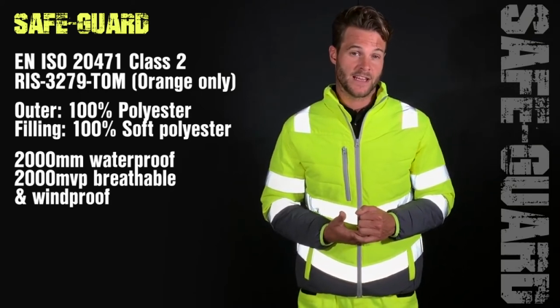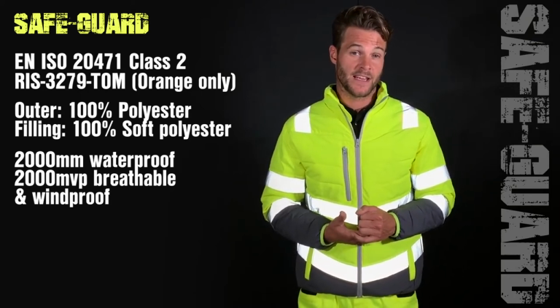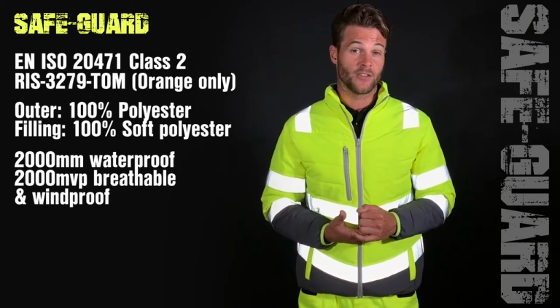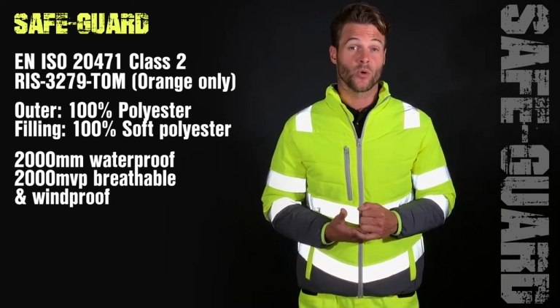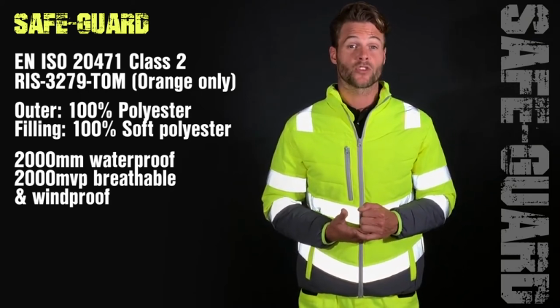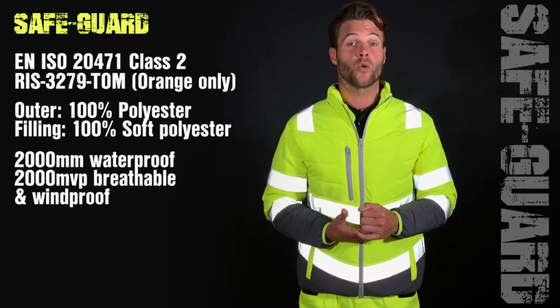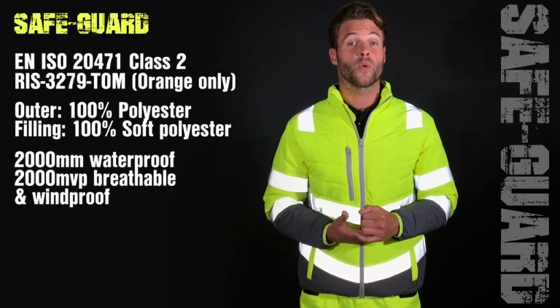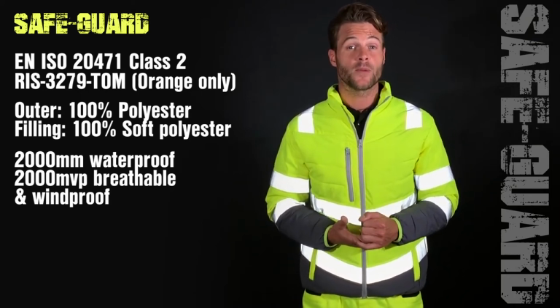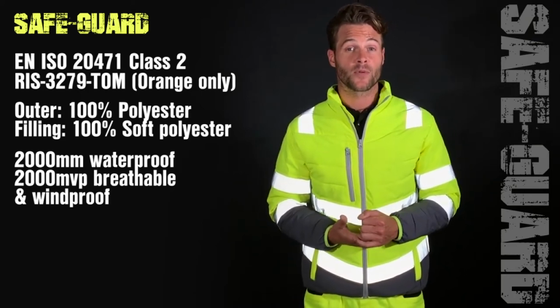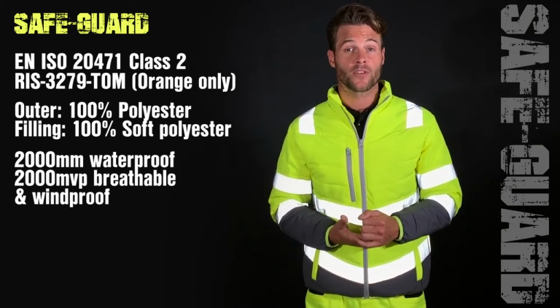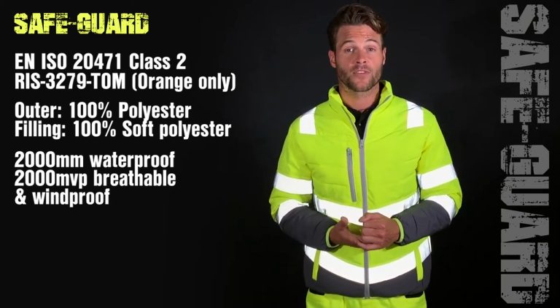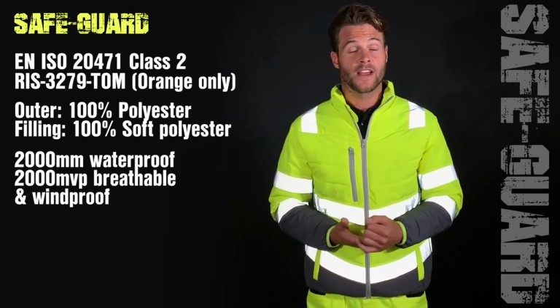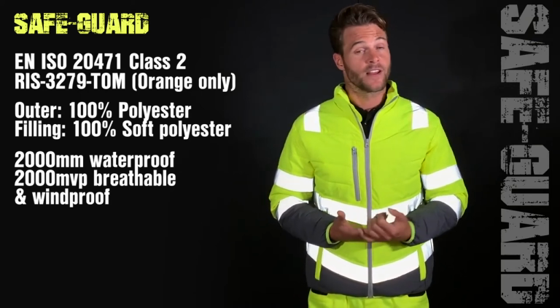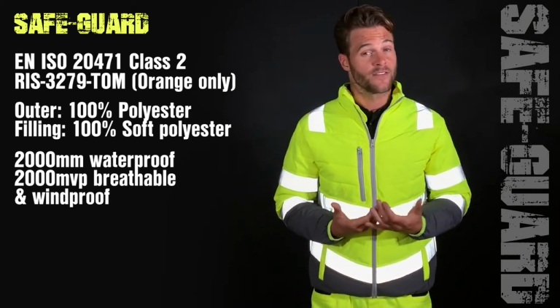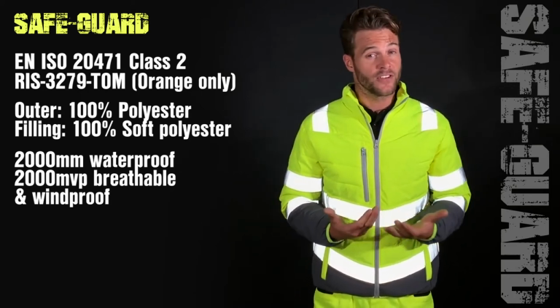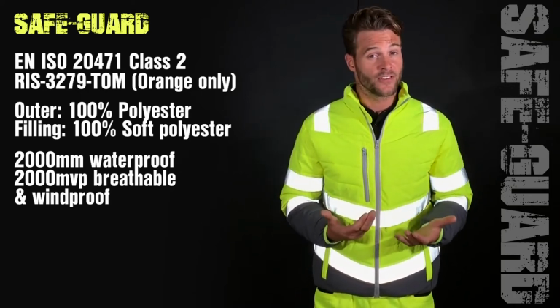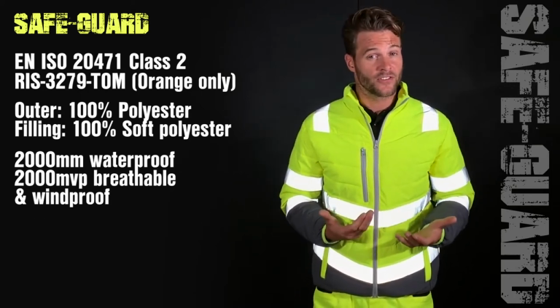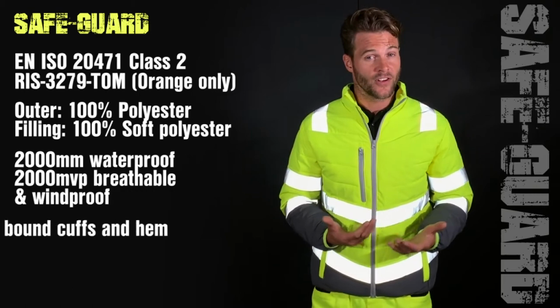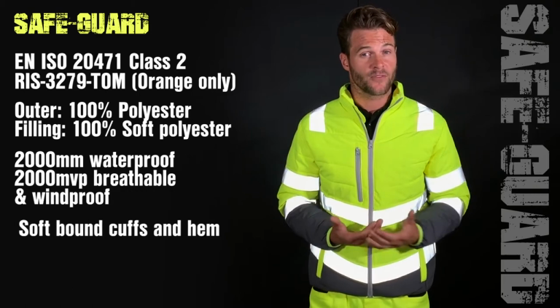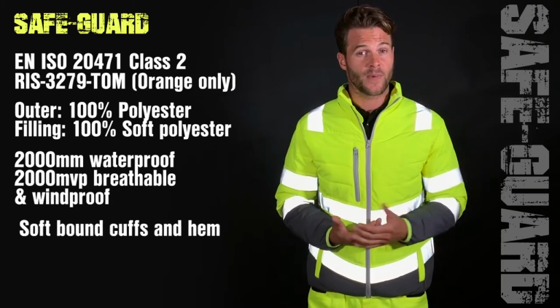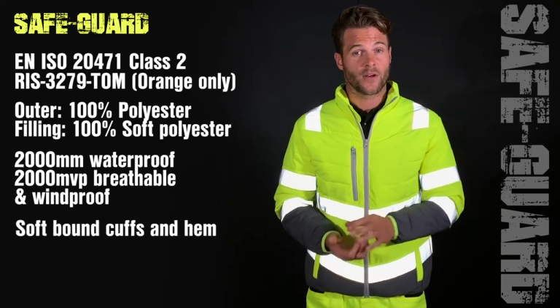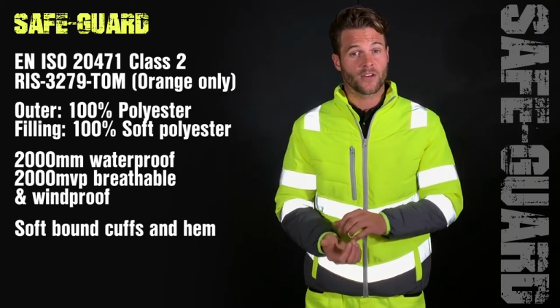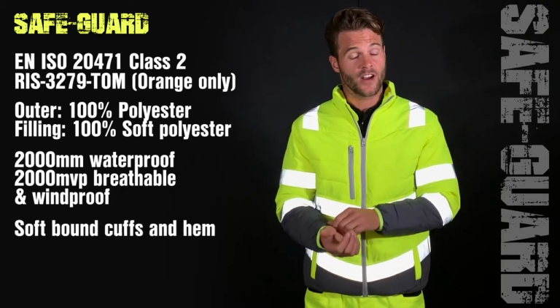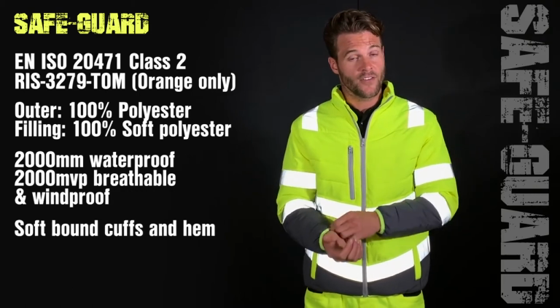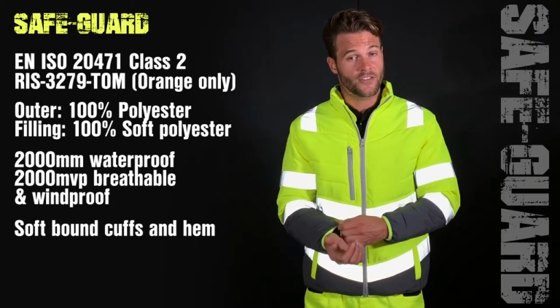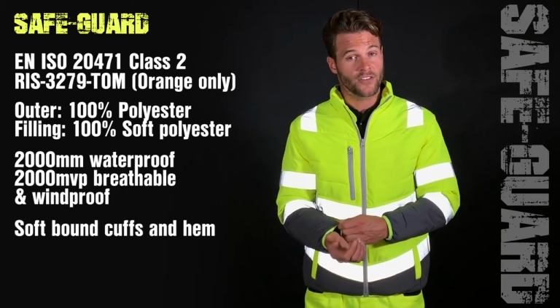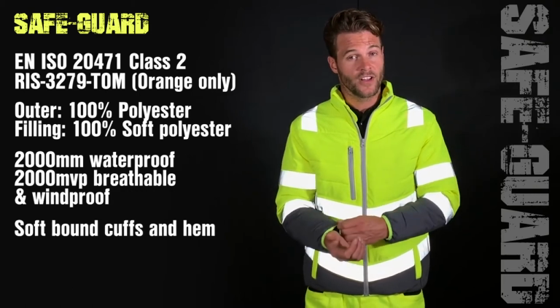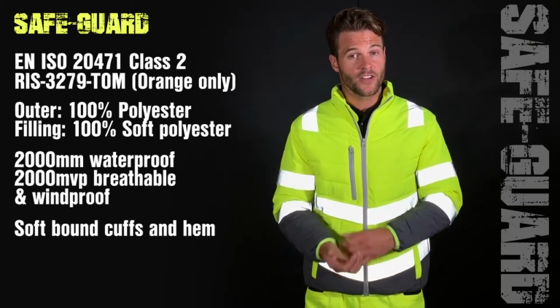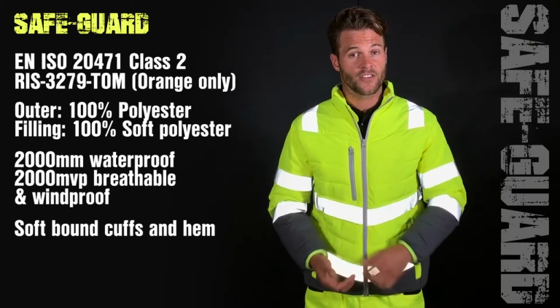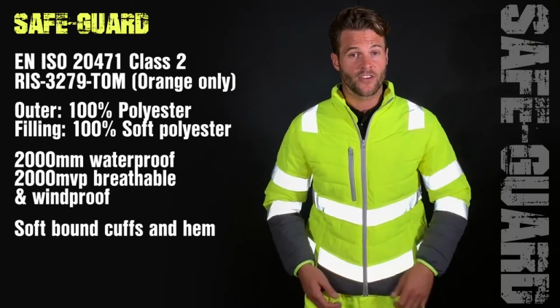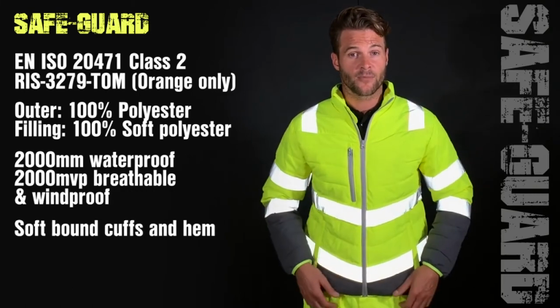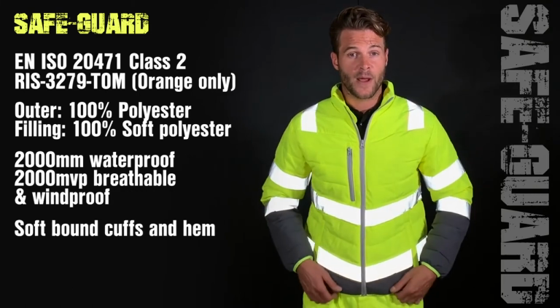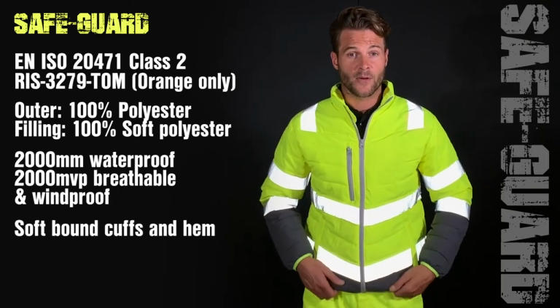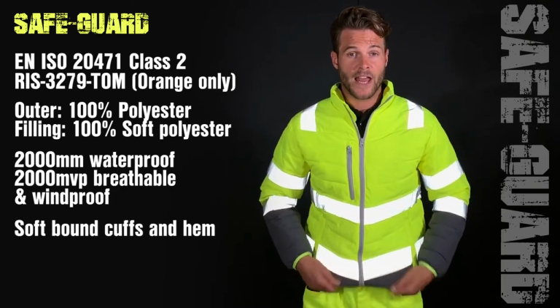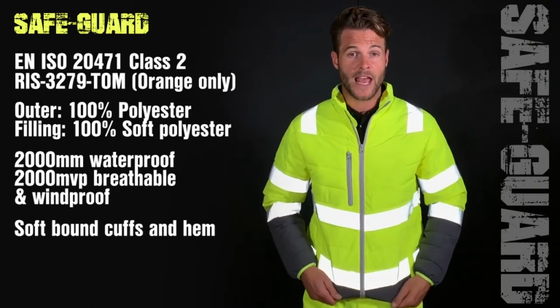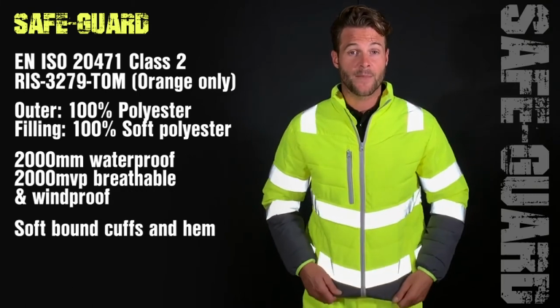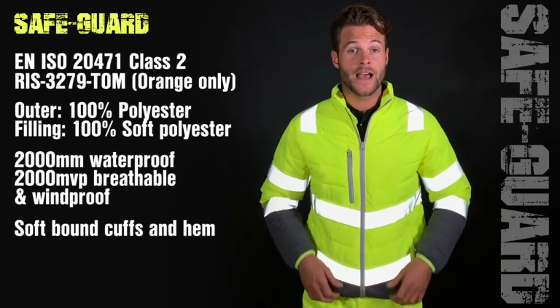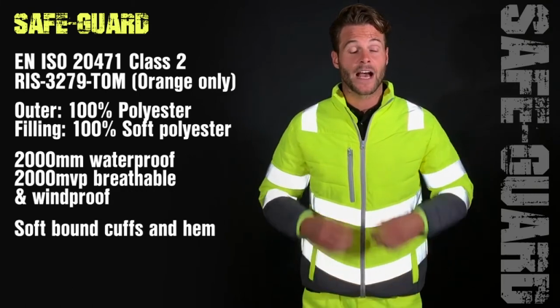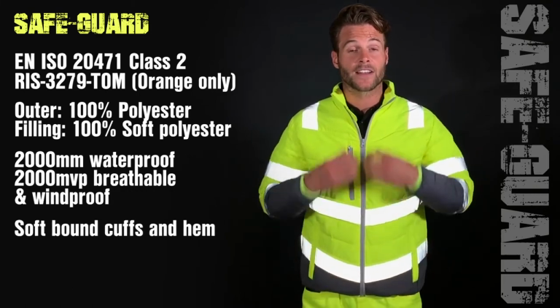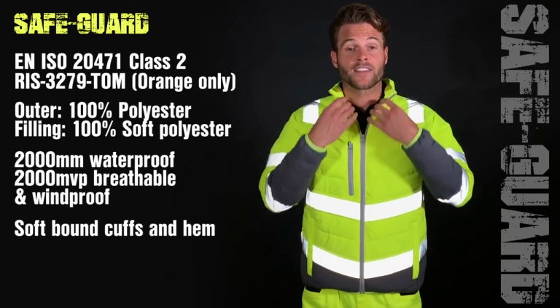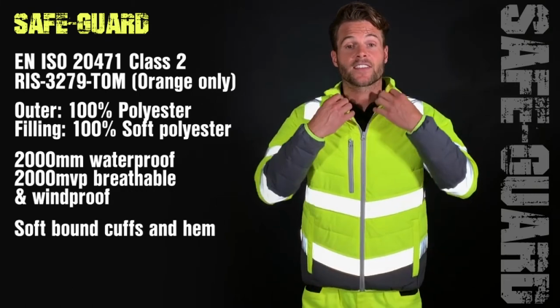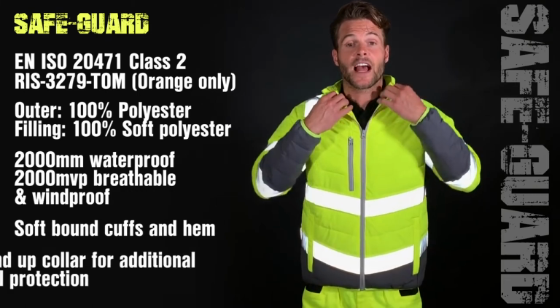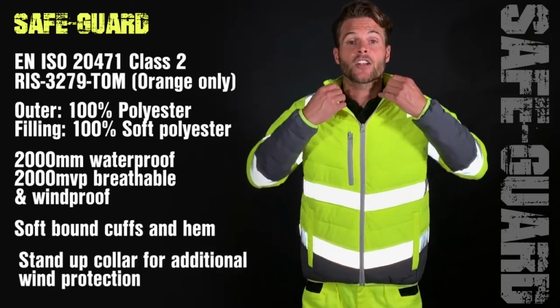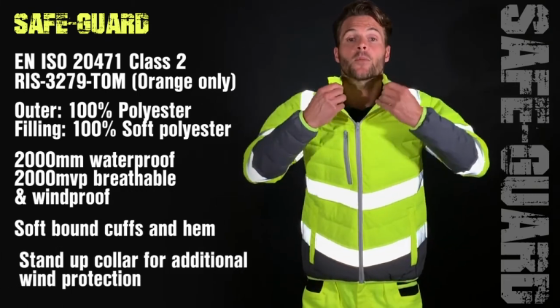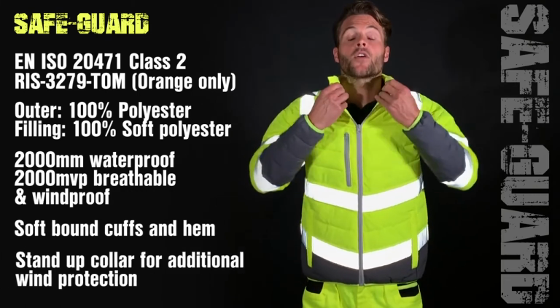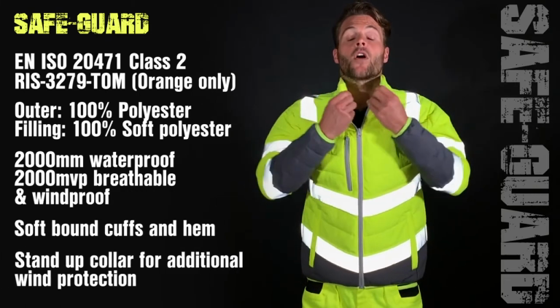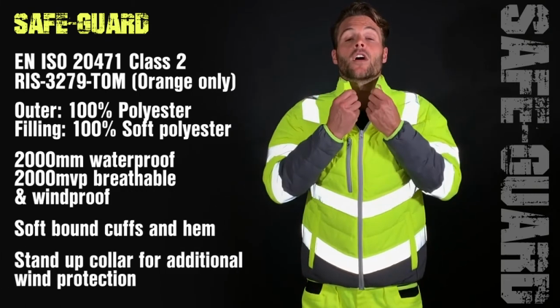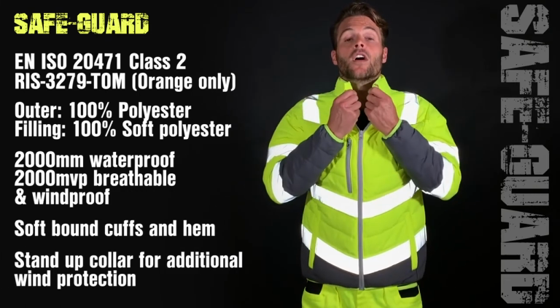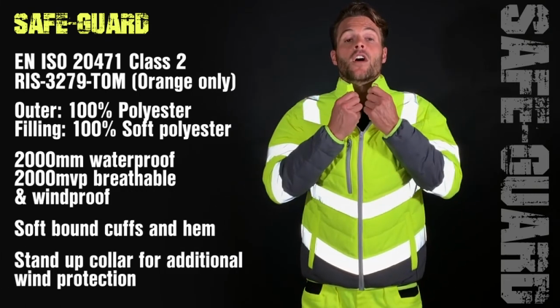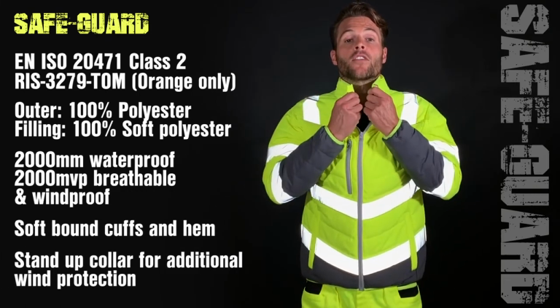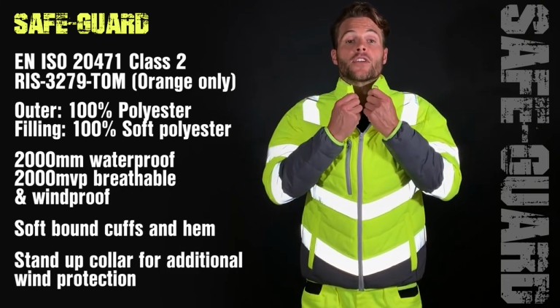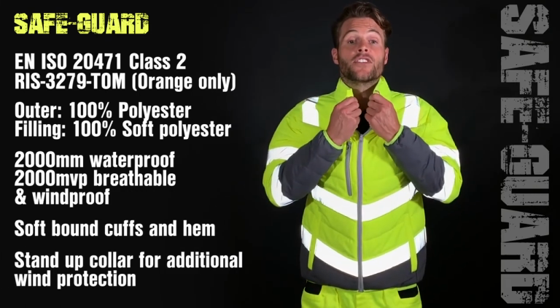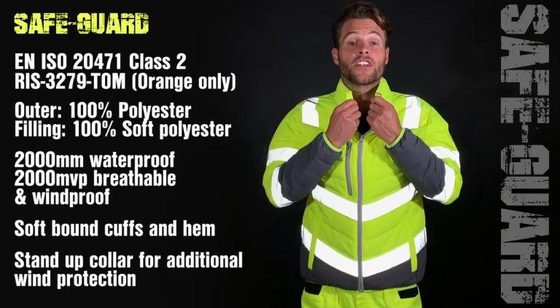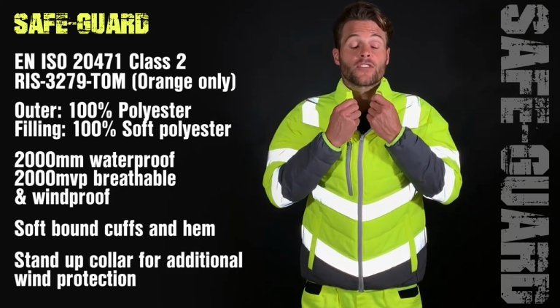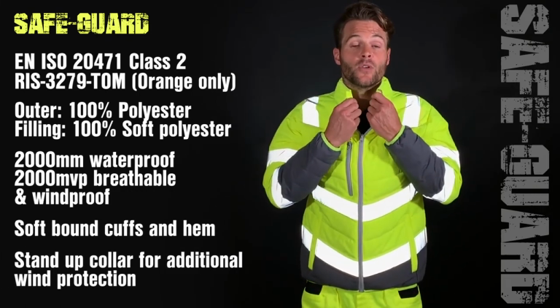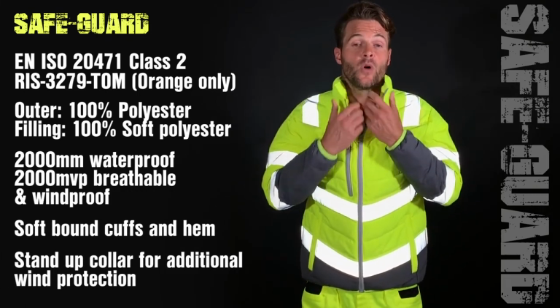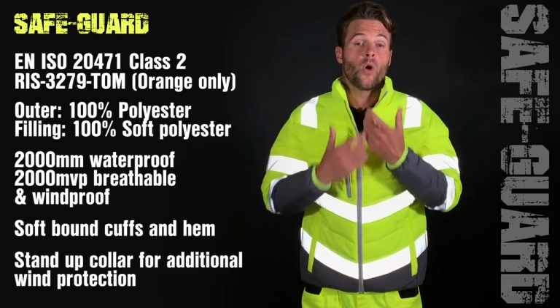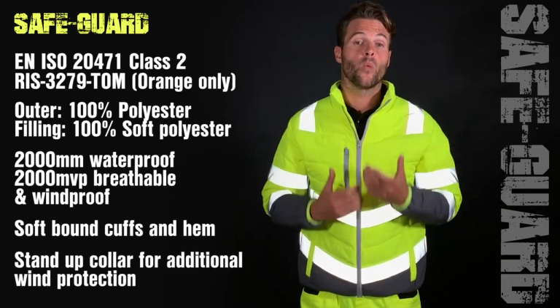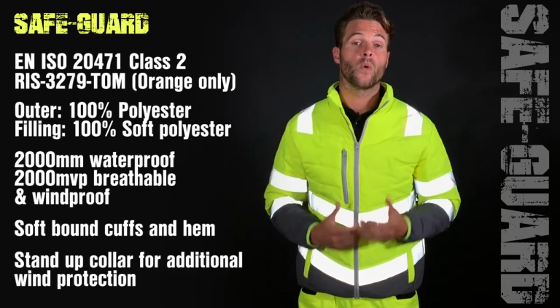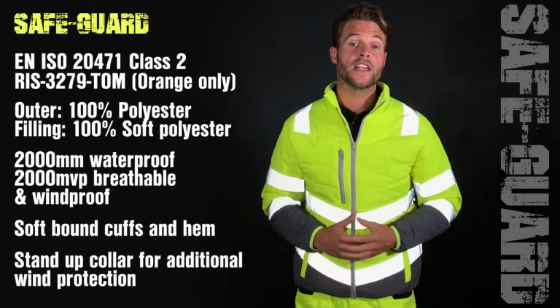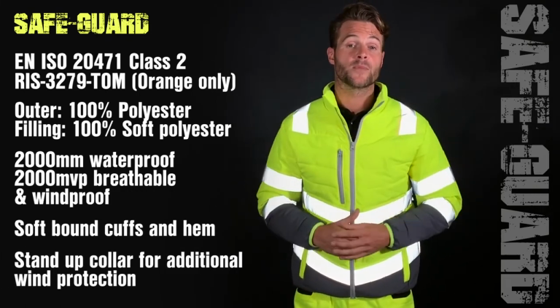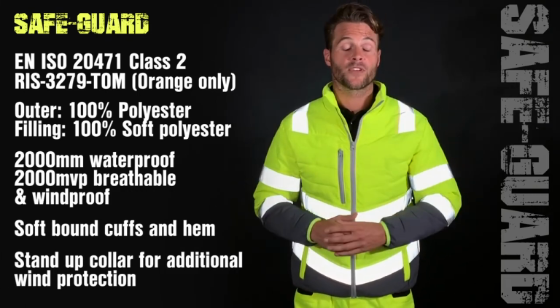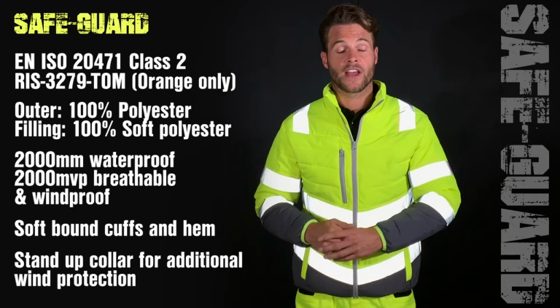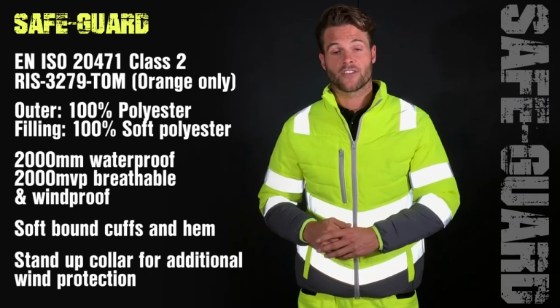It is also windproof and features soft bound cuffs, soft bound hem, and a stand-up collar for additional wind protection.